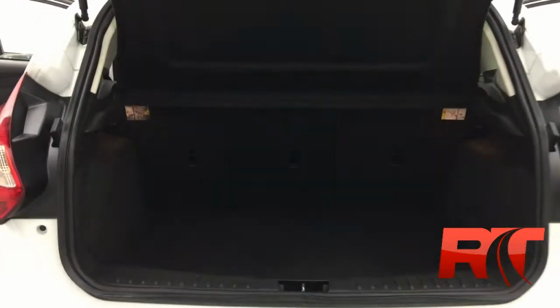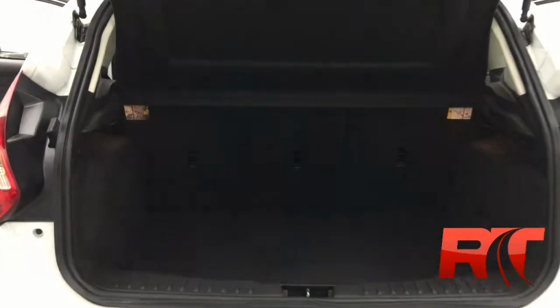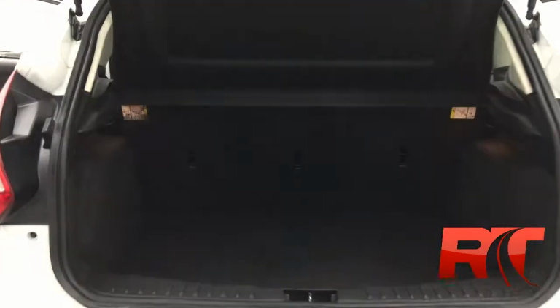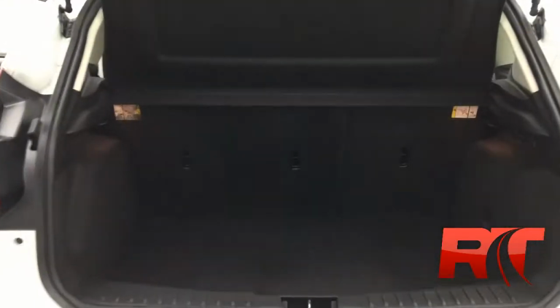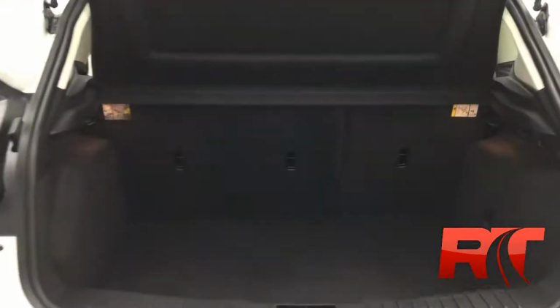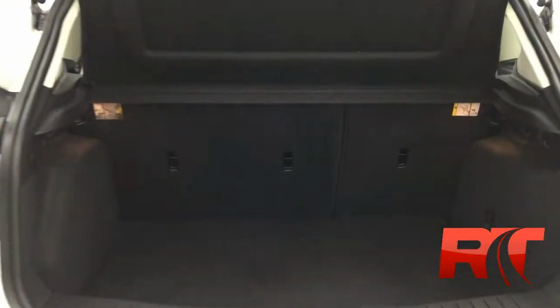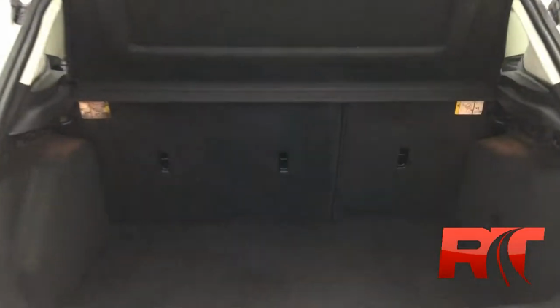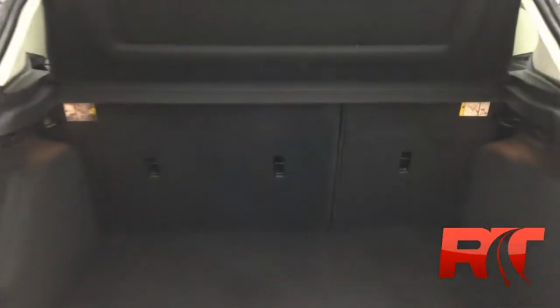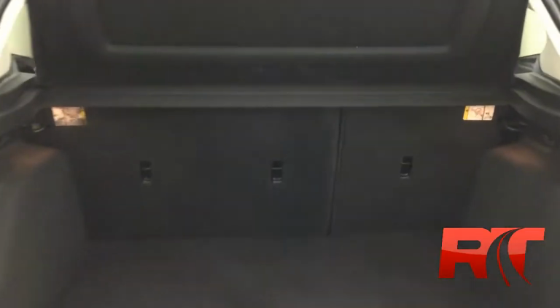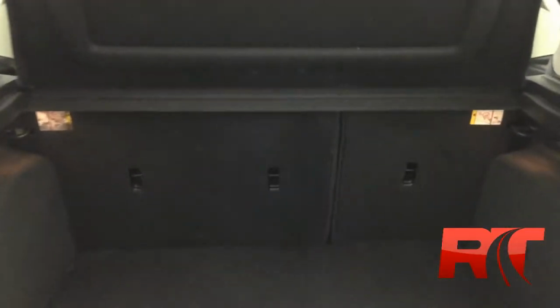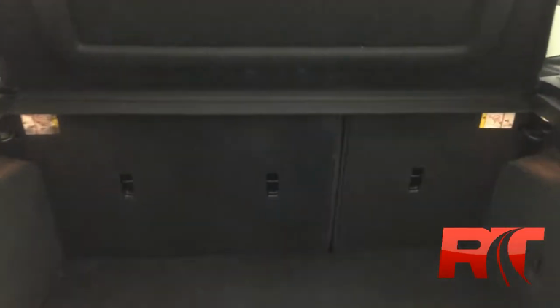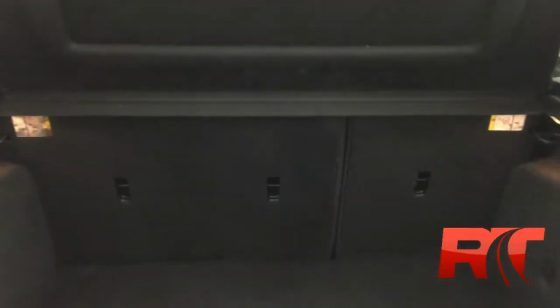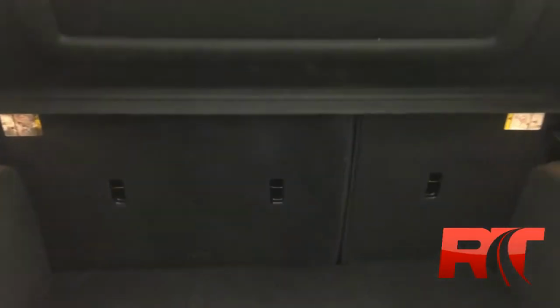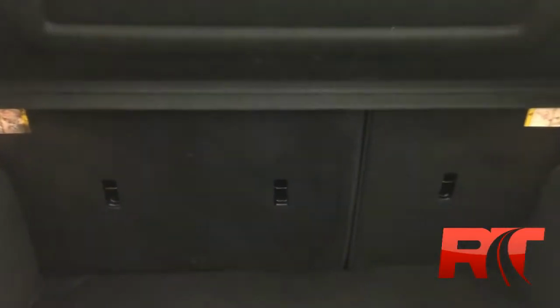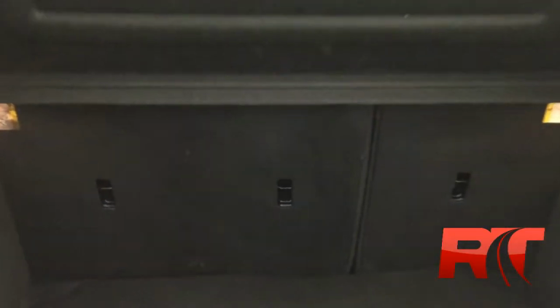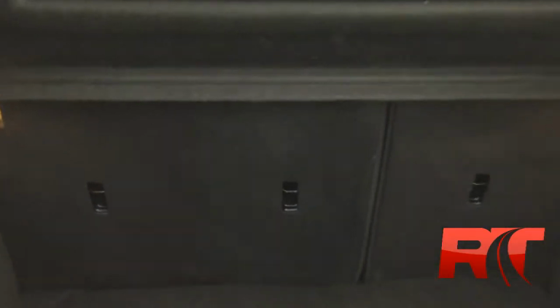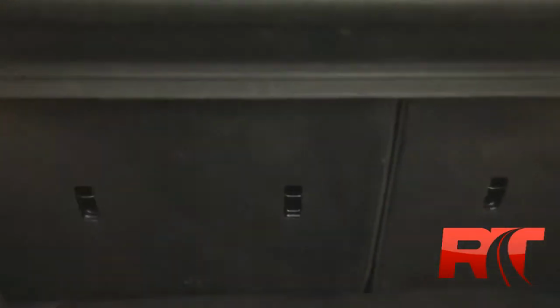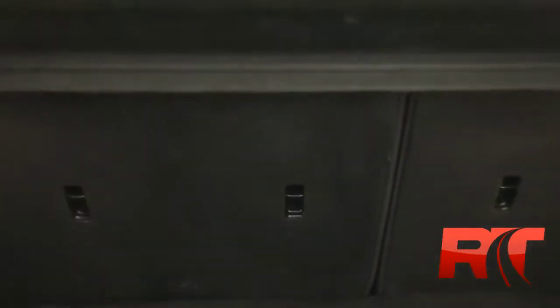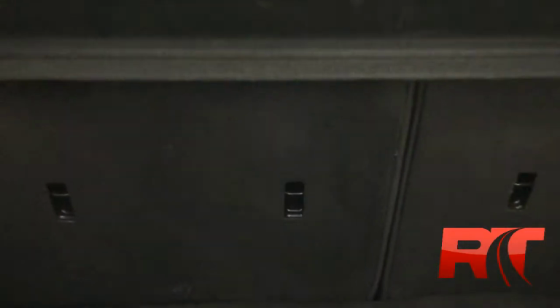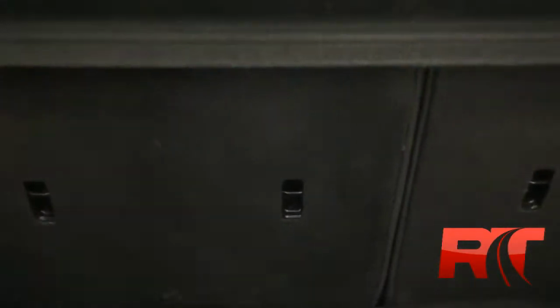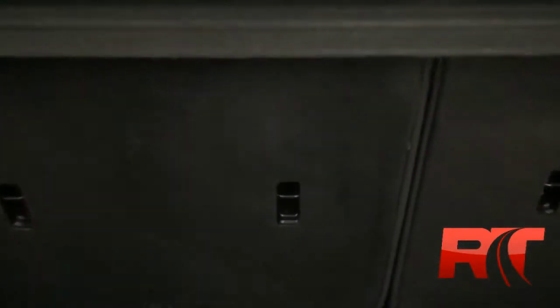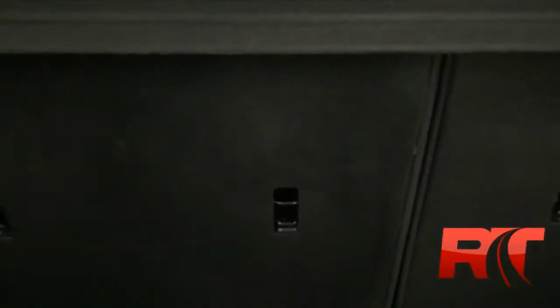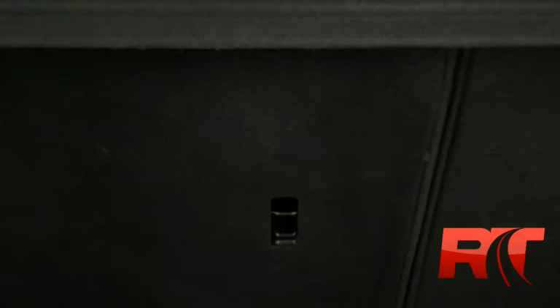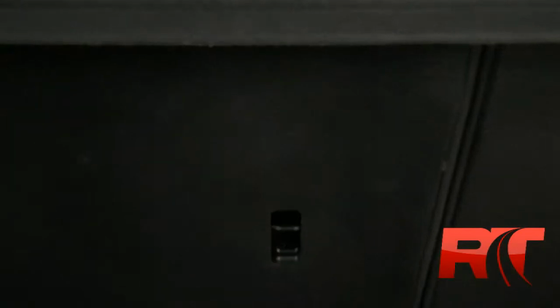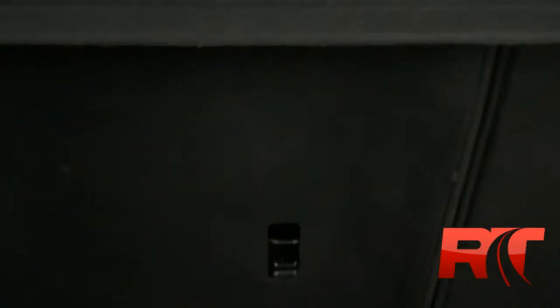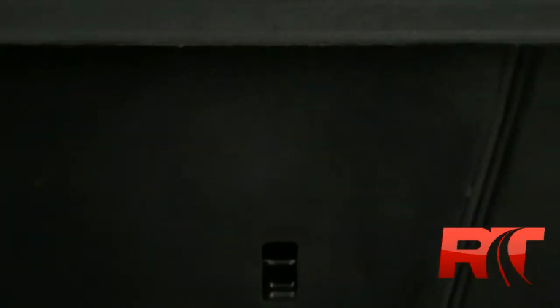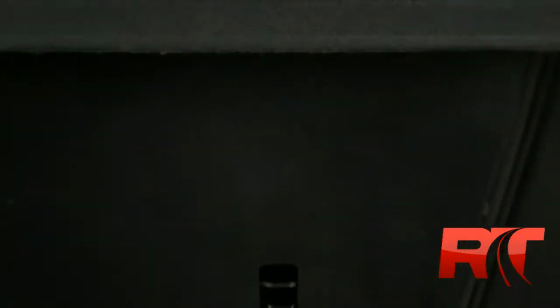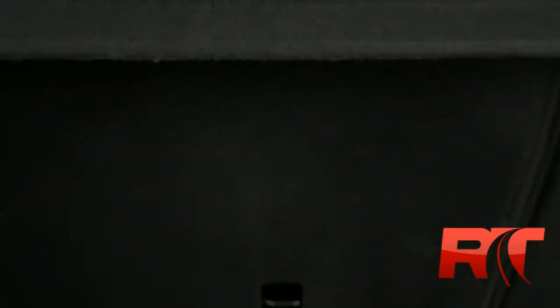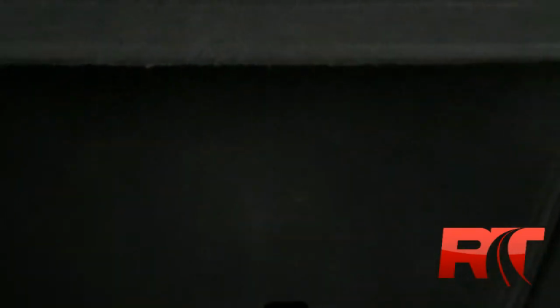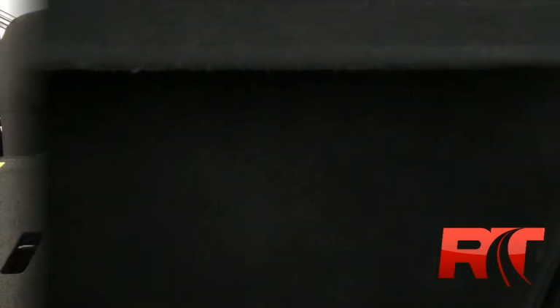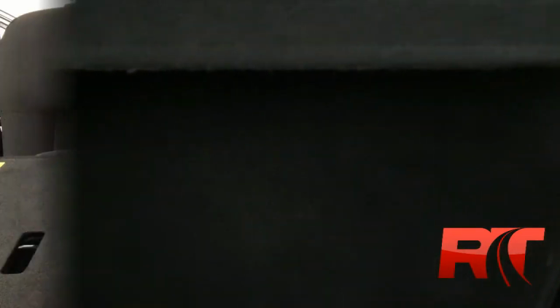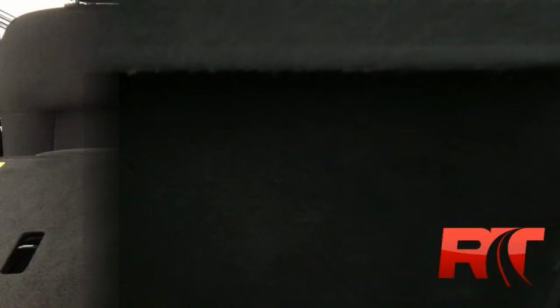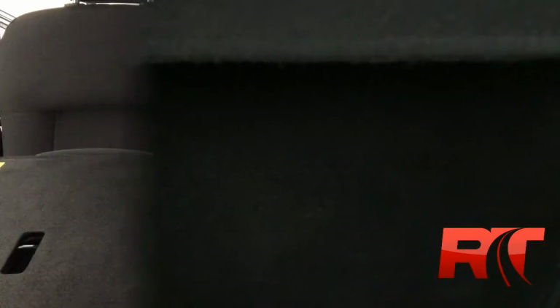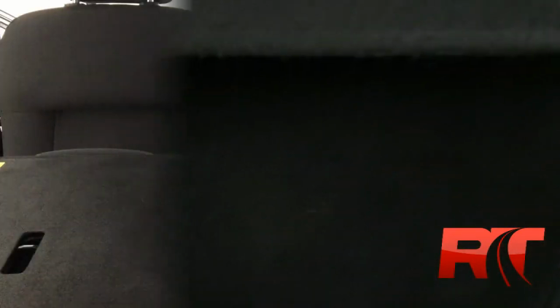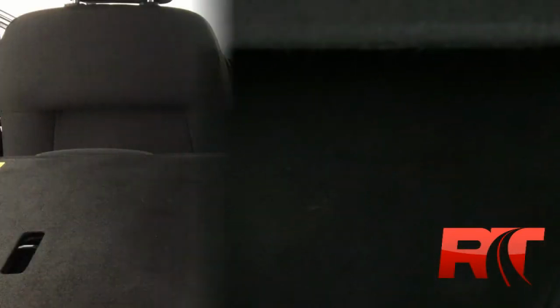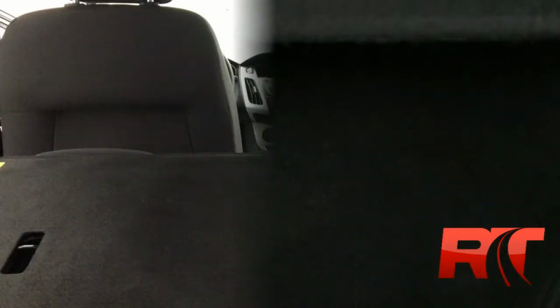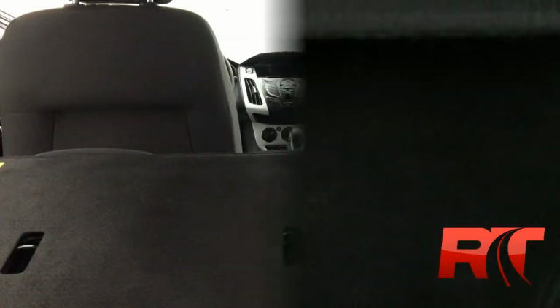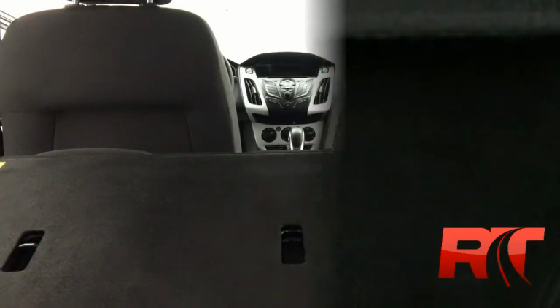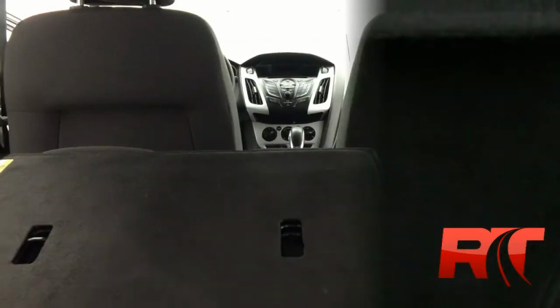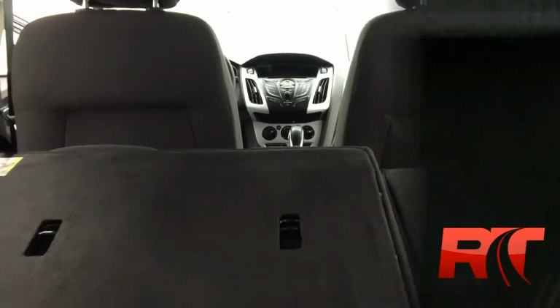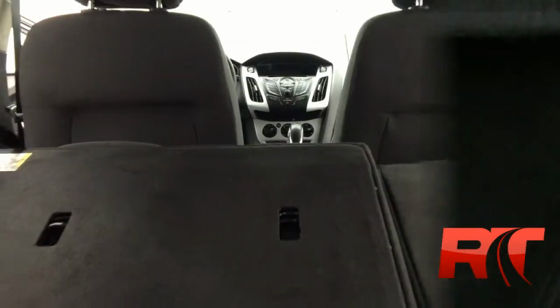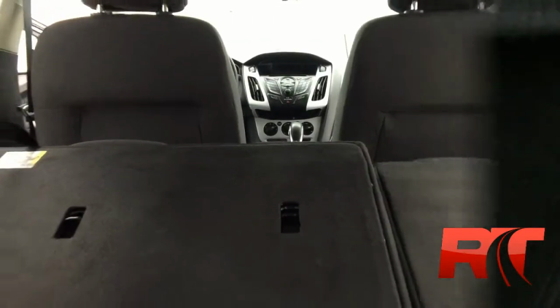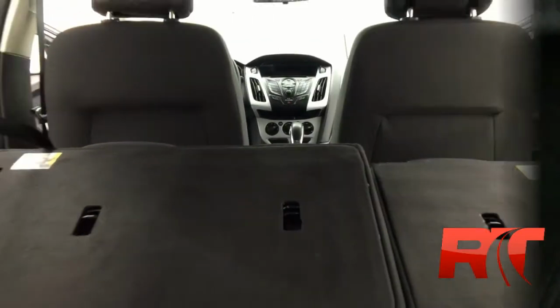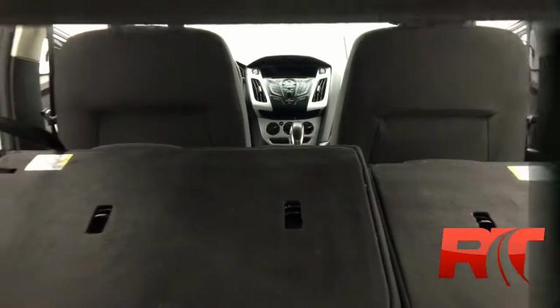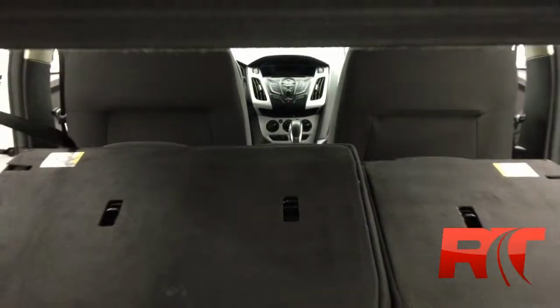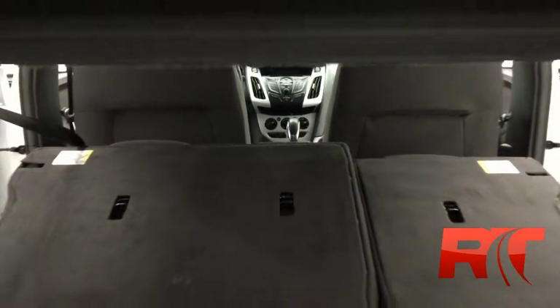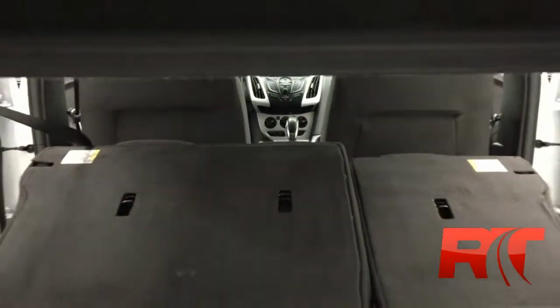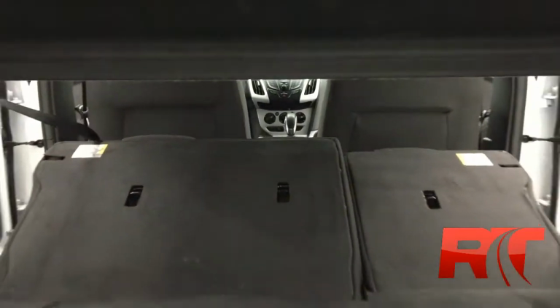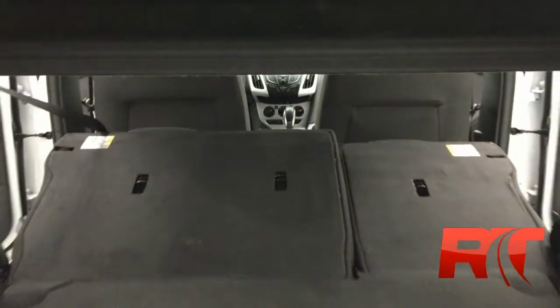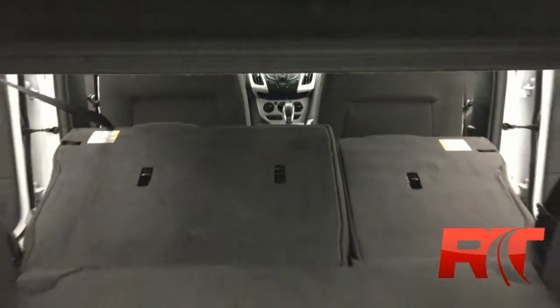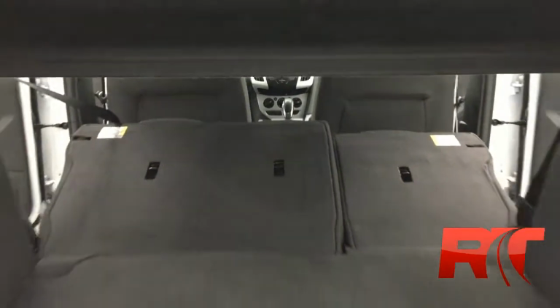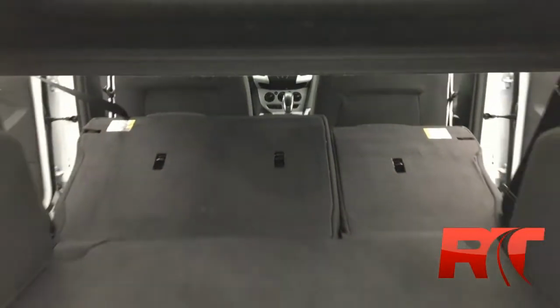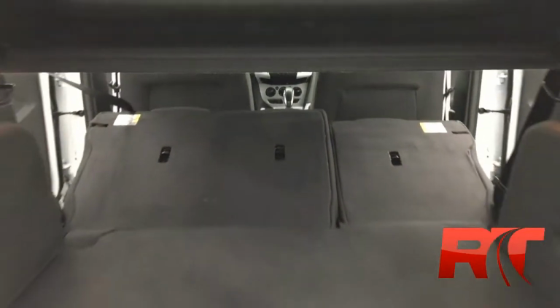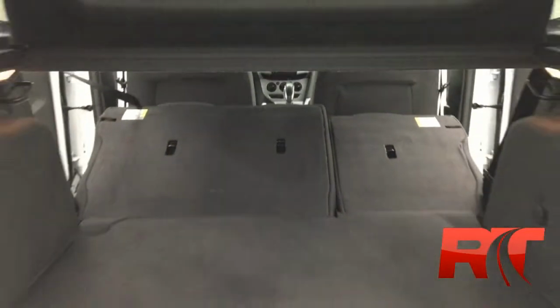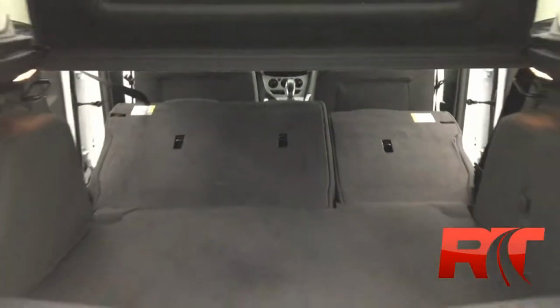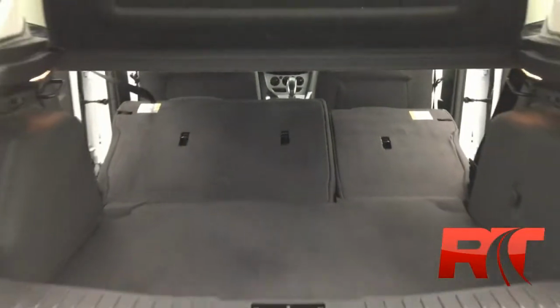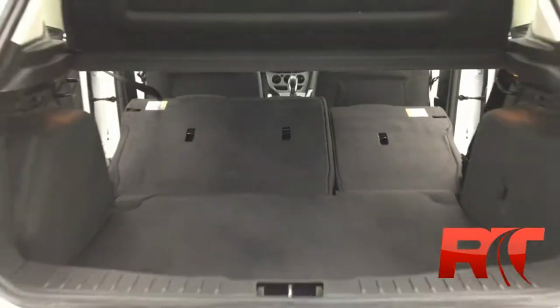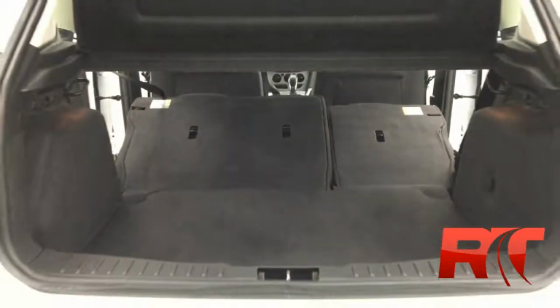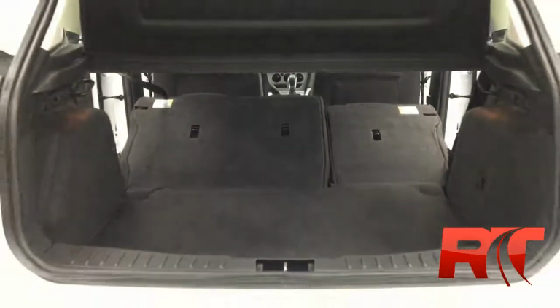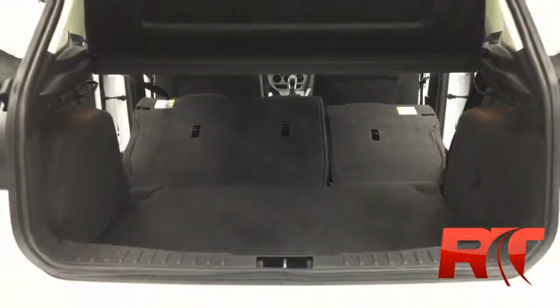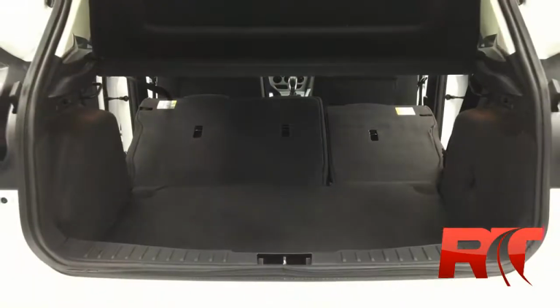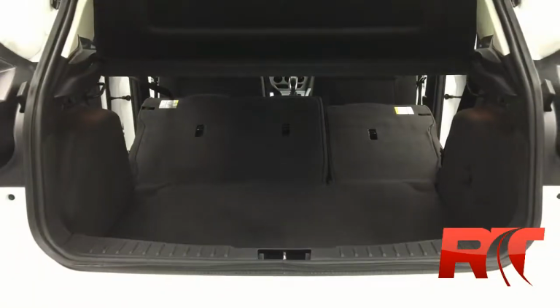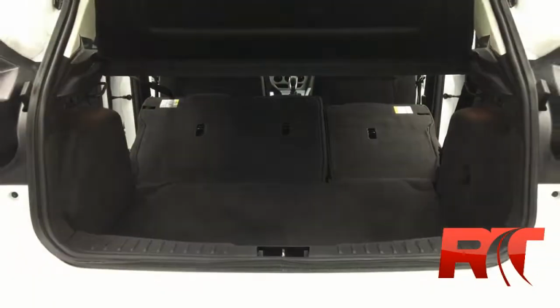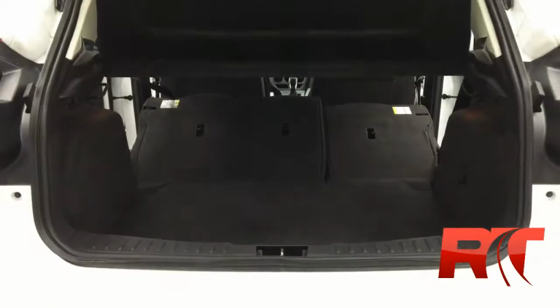Hatchbacks are awesome — they provide lots of storage capabilities. And with the snap of your fingers, those rear seats fold forward, providing even more storage capabilities.